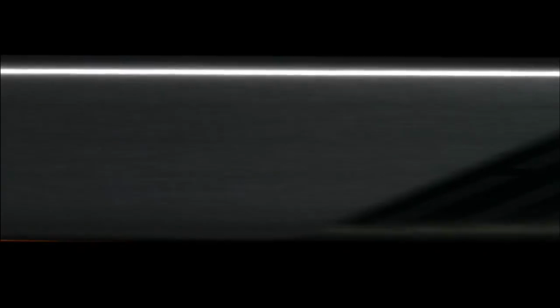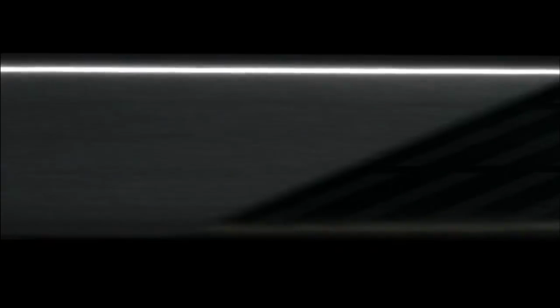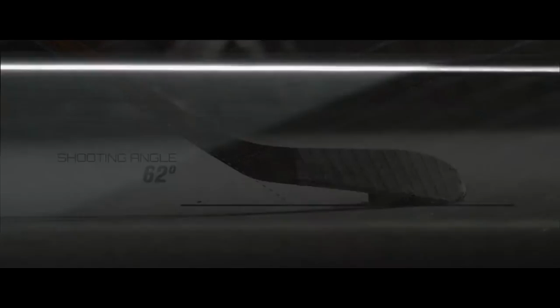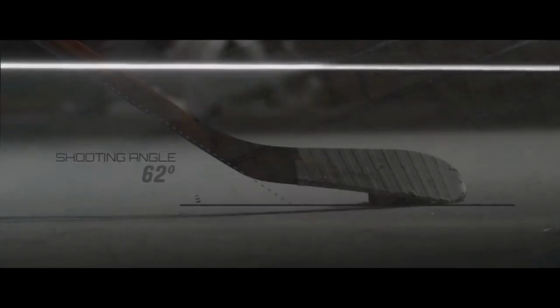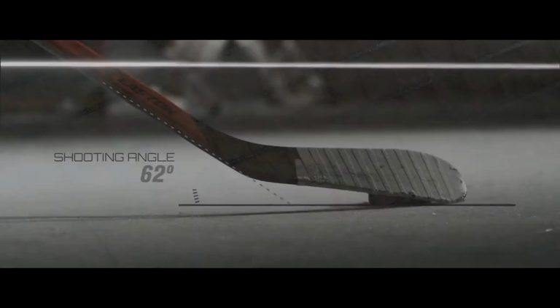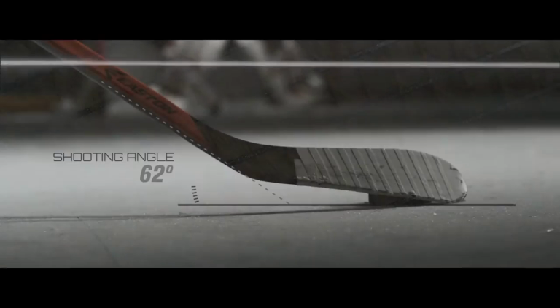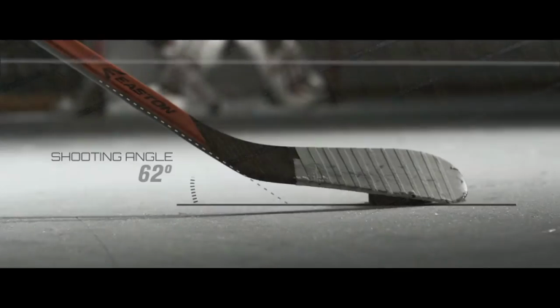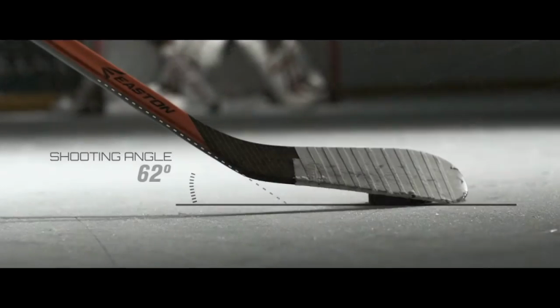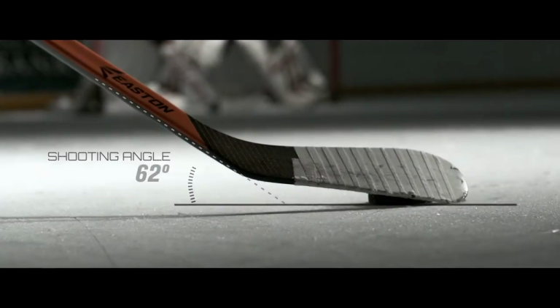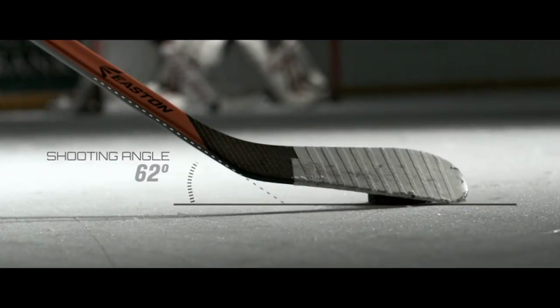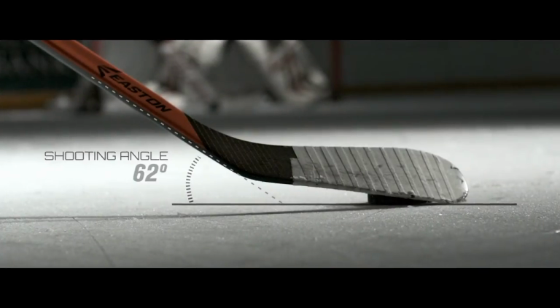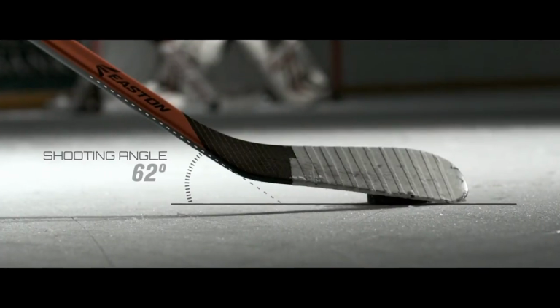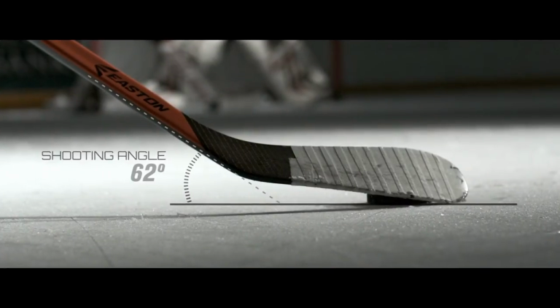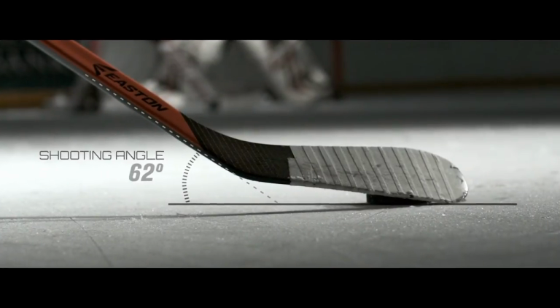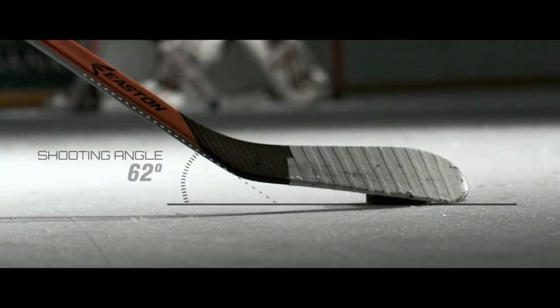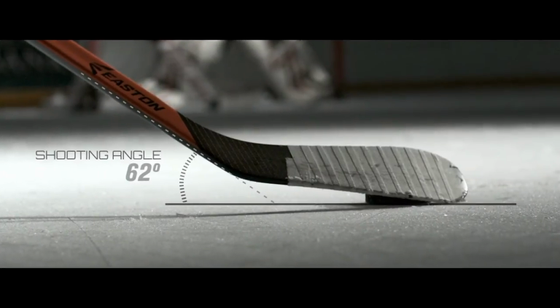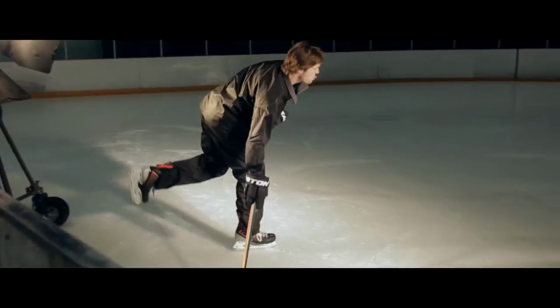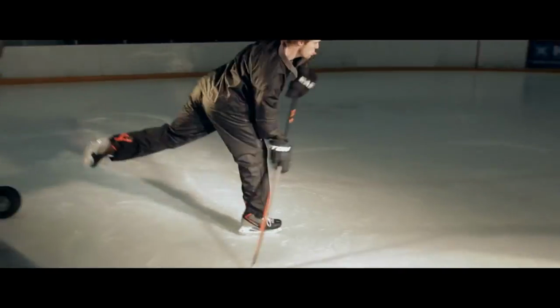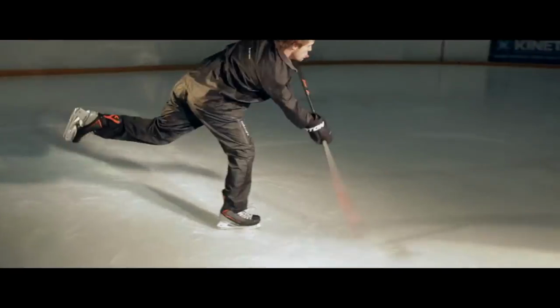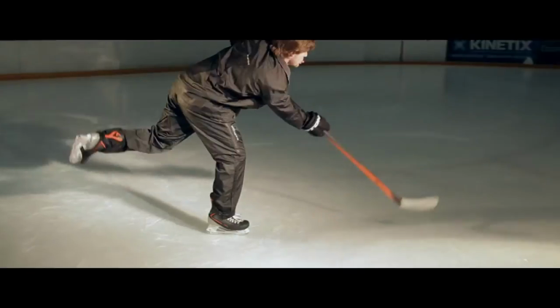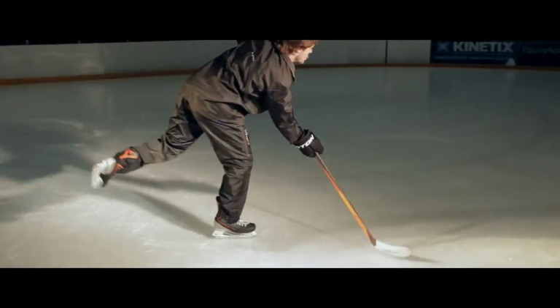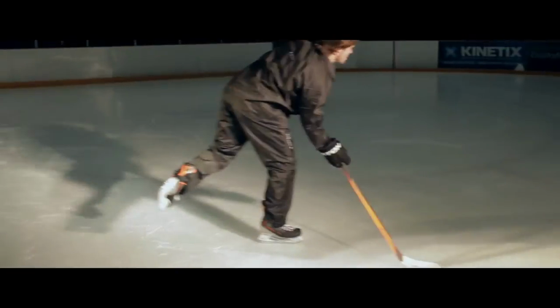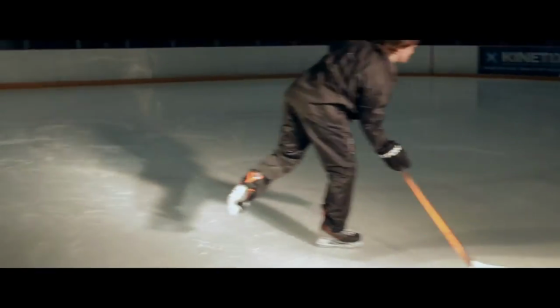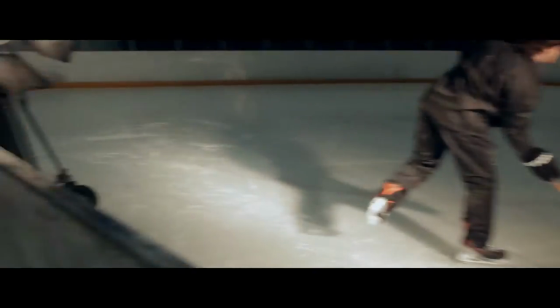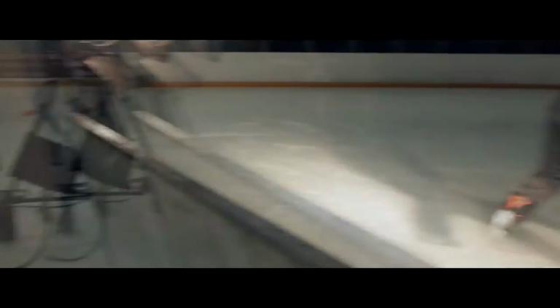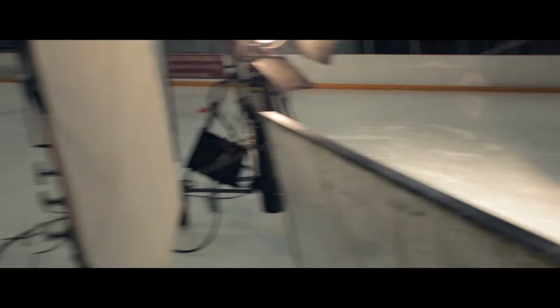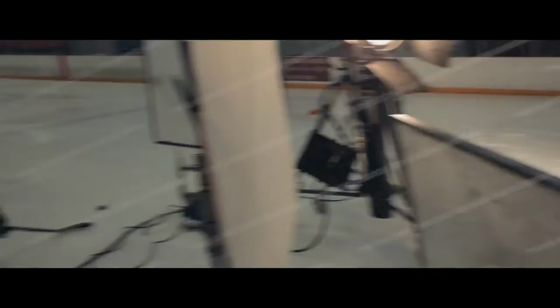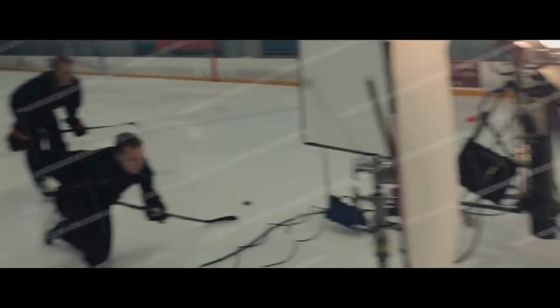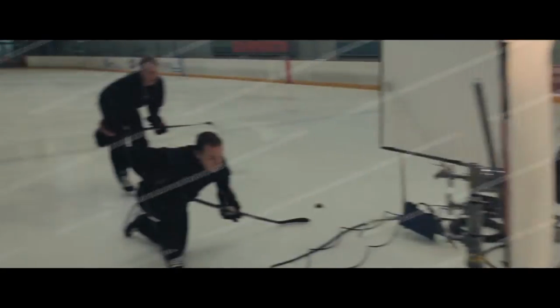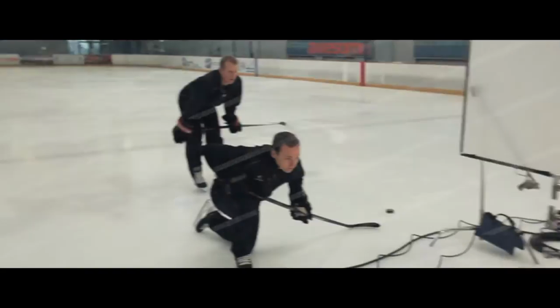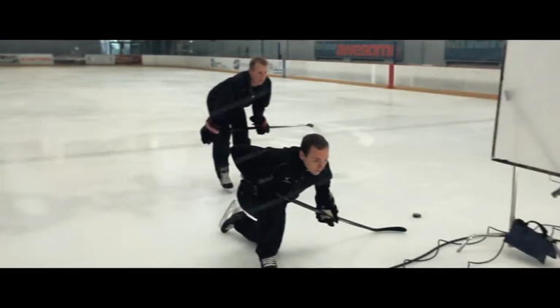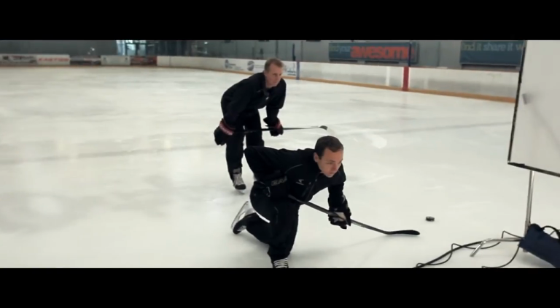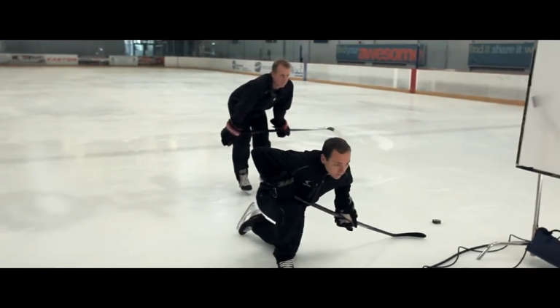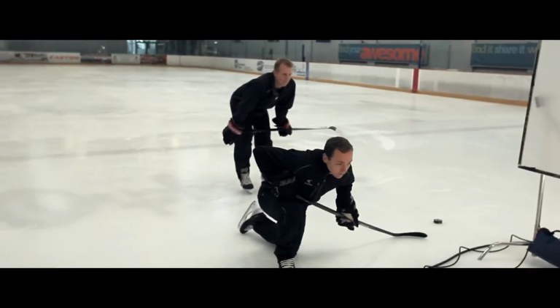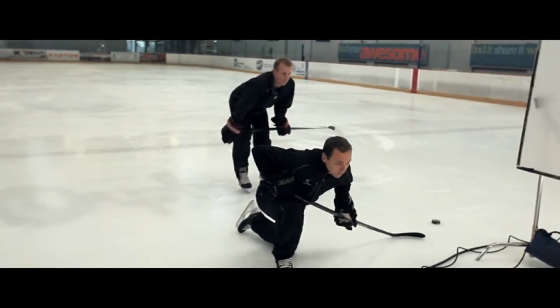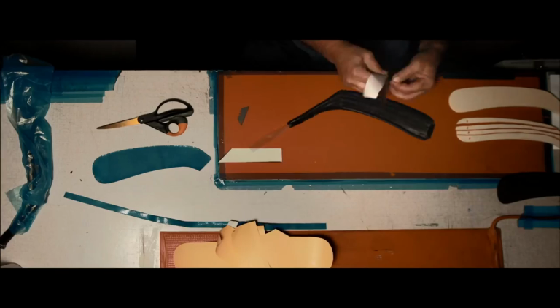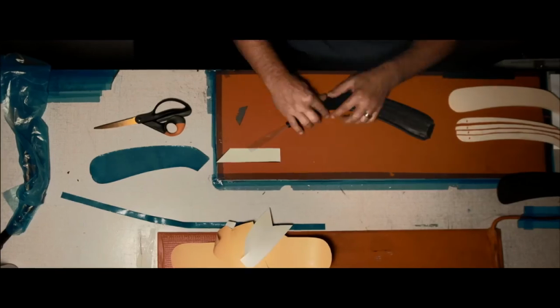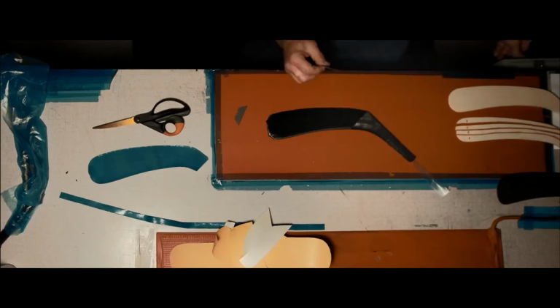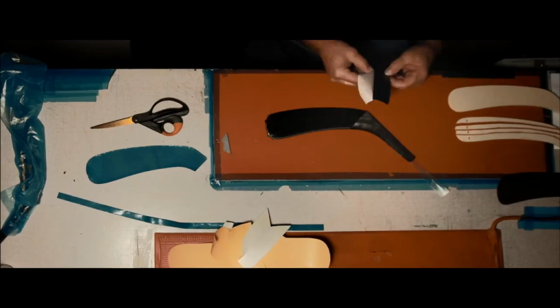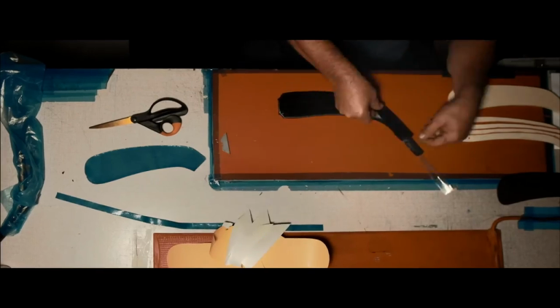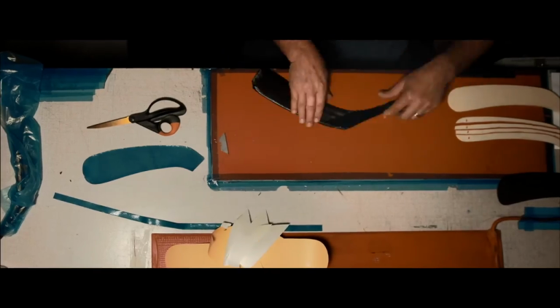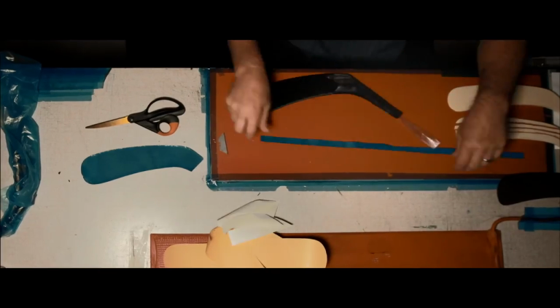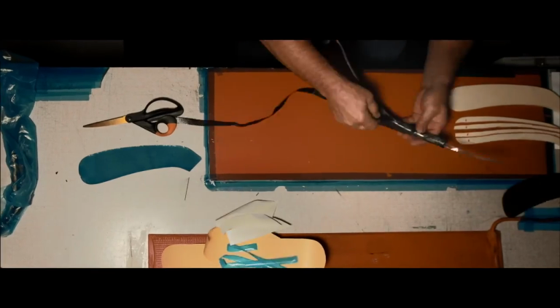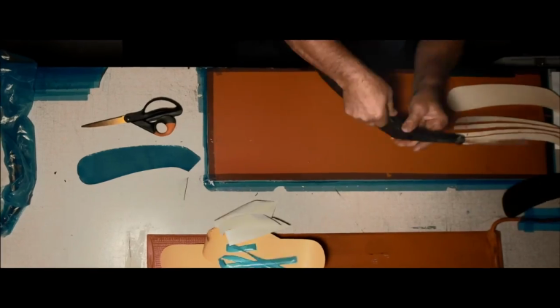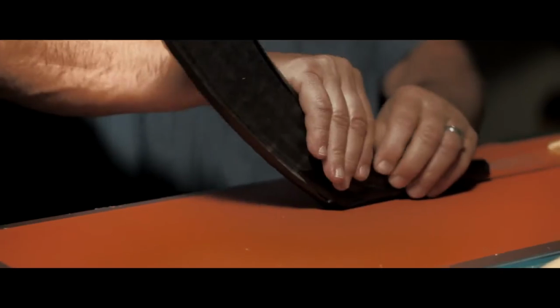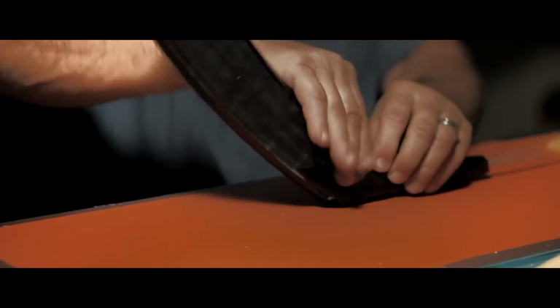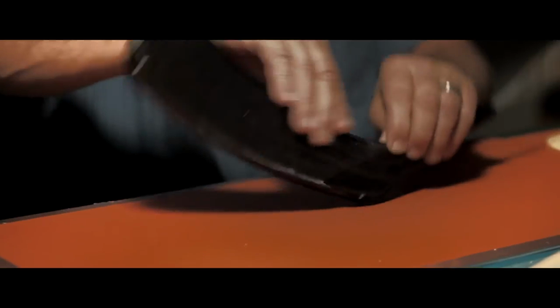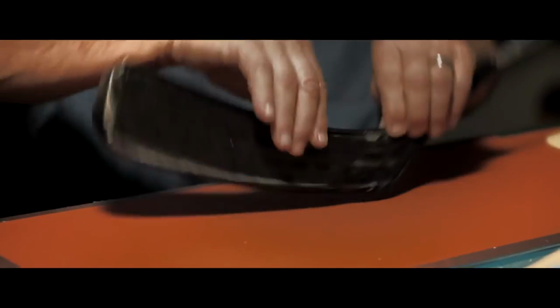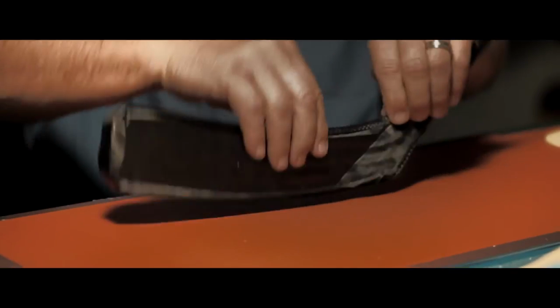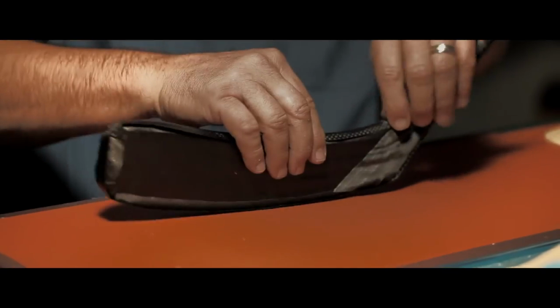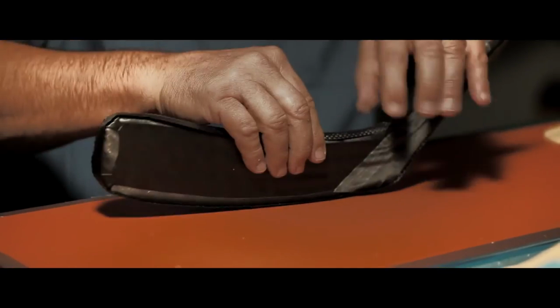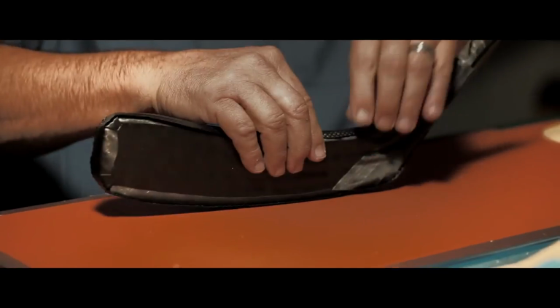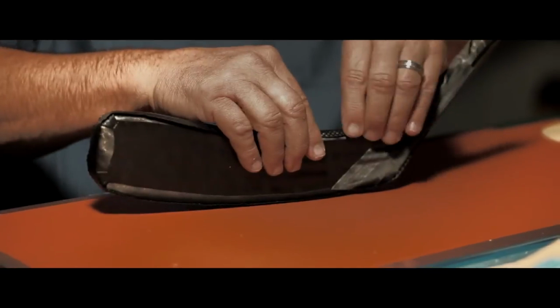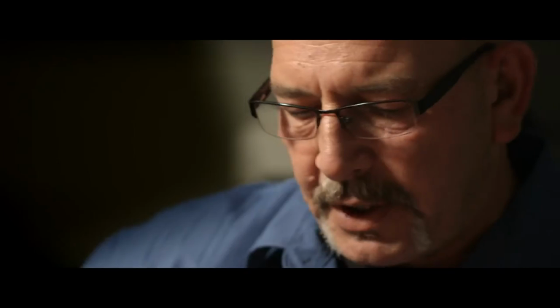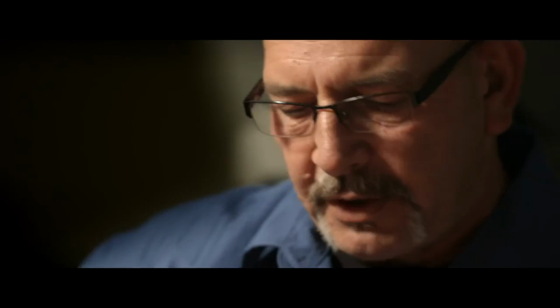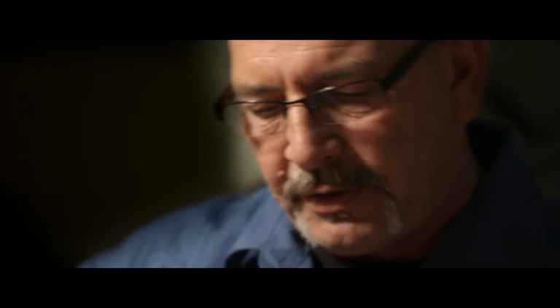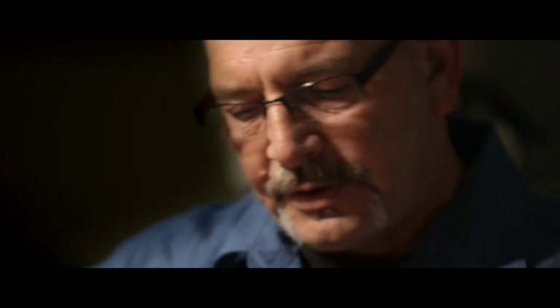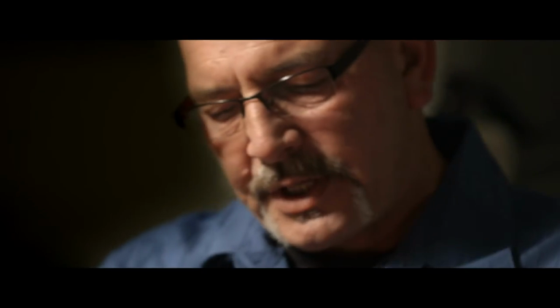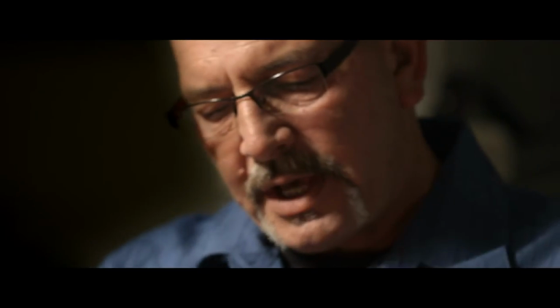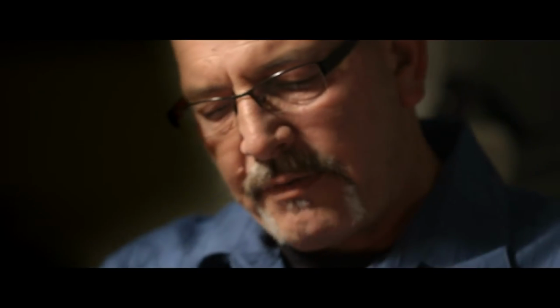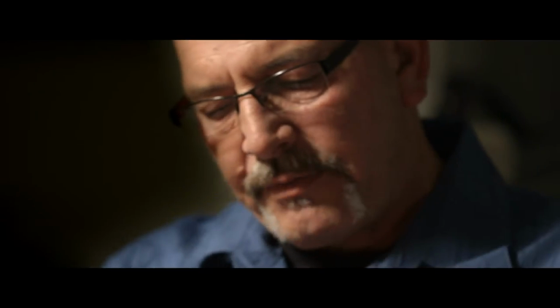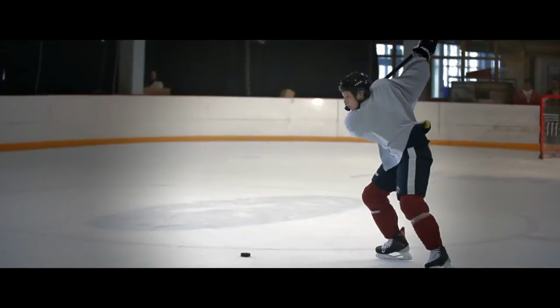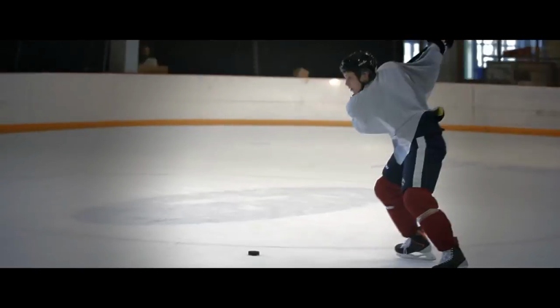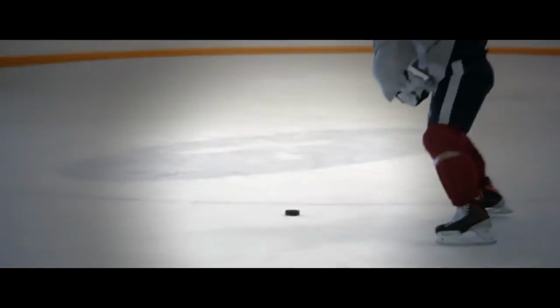The blade kind of works like a diving board. It's getting a lot out of the shaft and it's responding right away. That's a very unique feature that none of the other competitors have. Heels up.